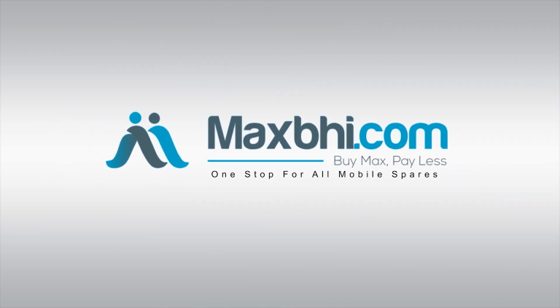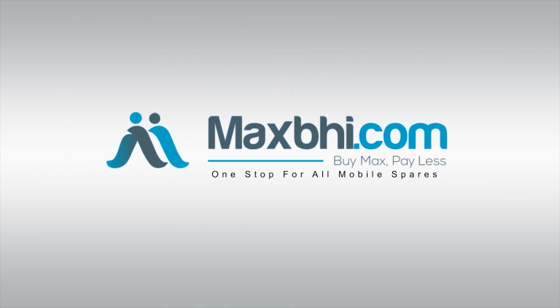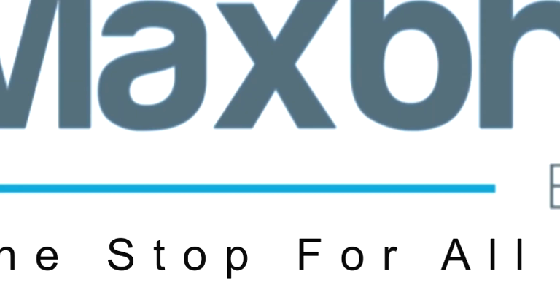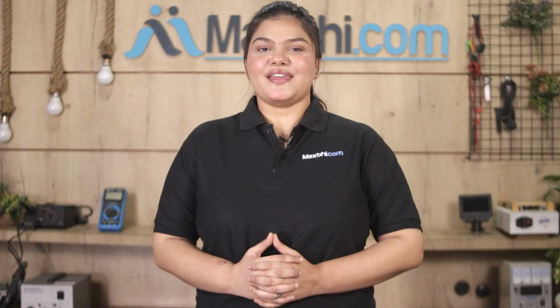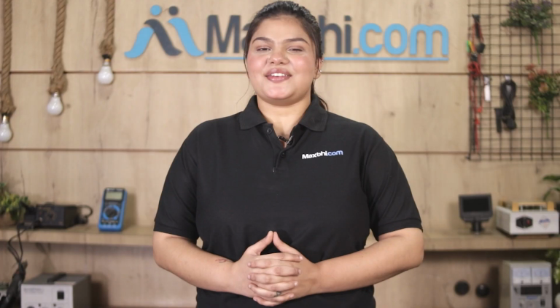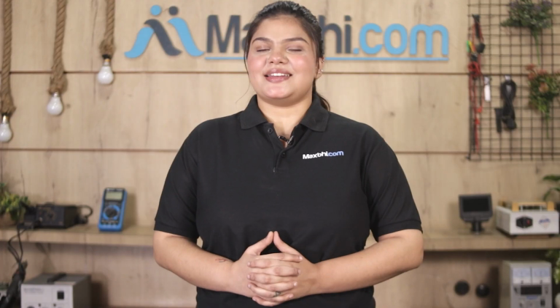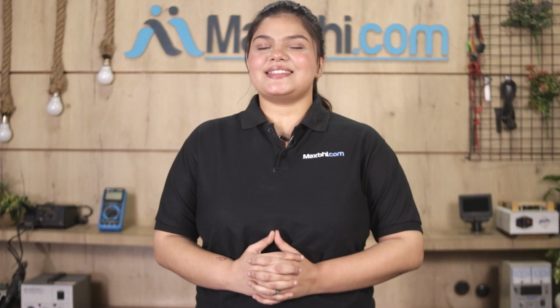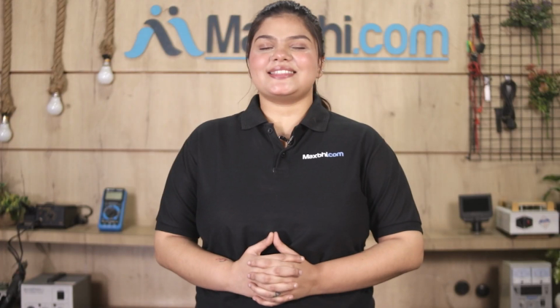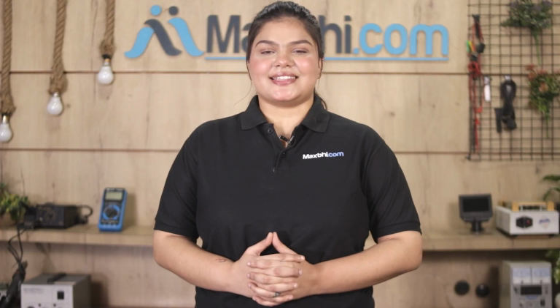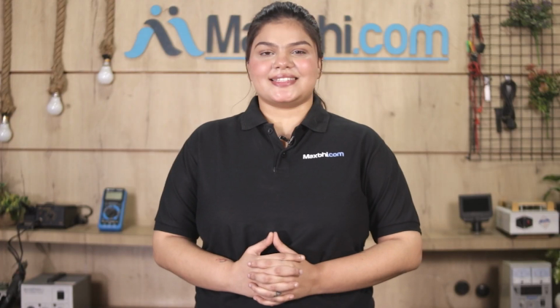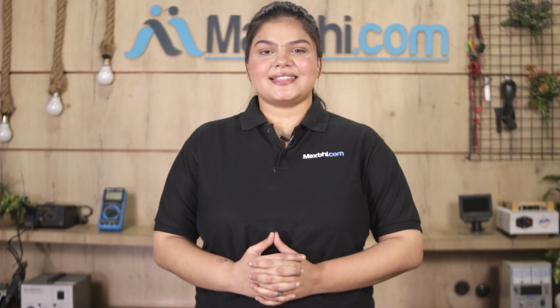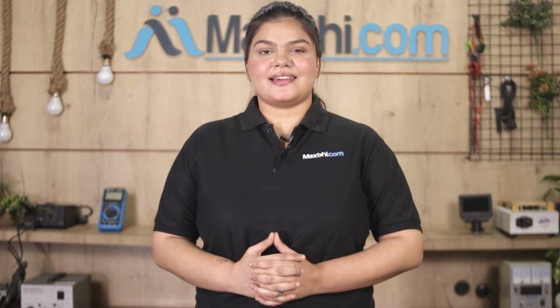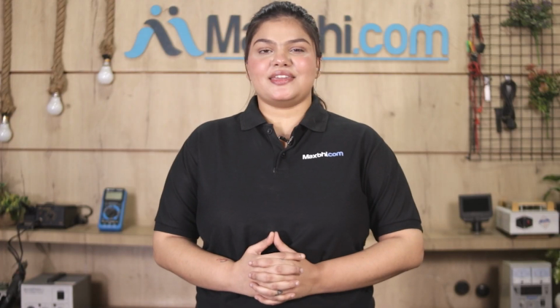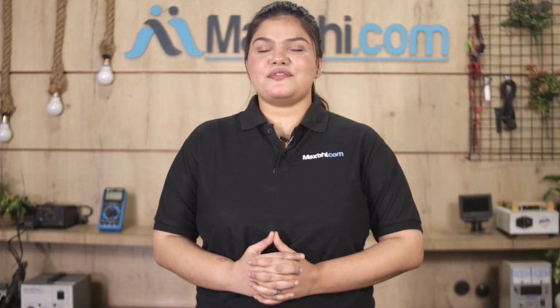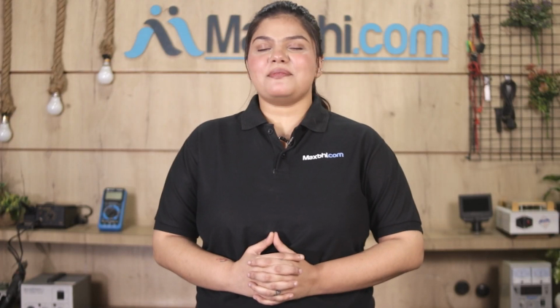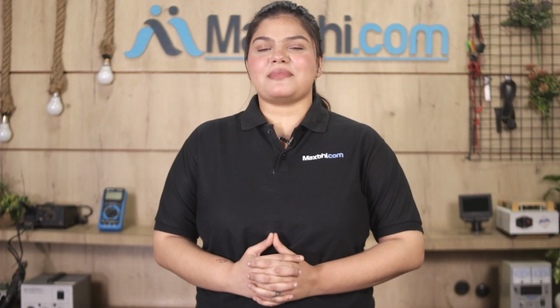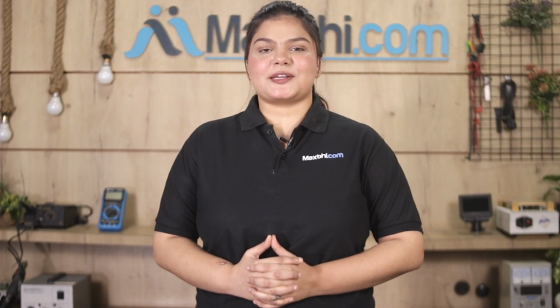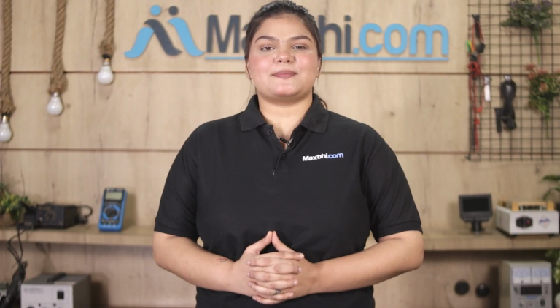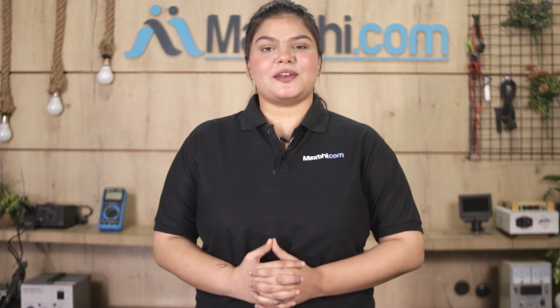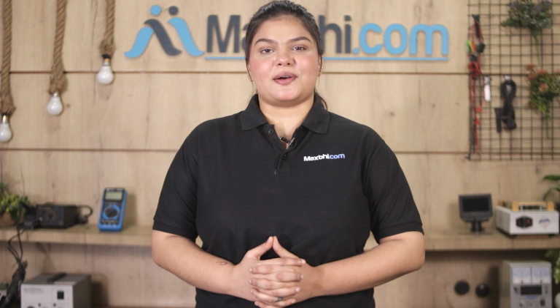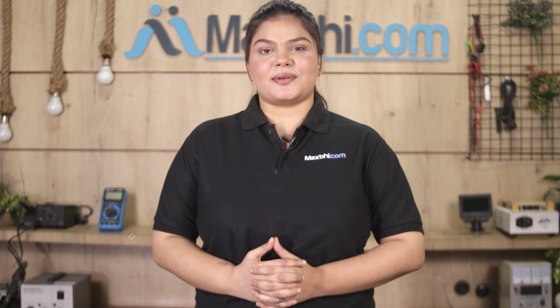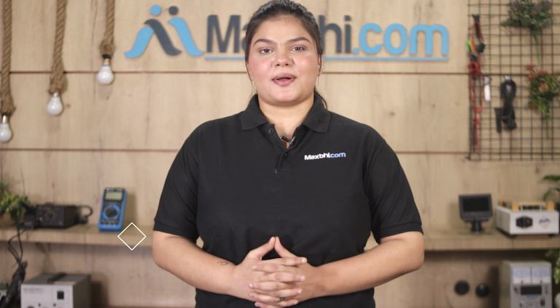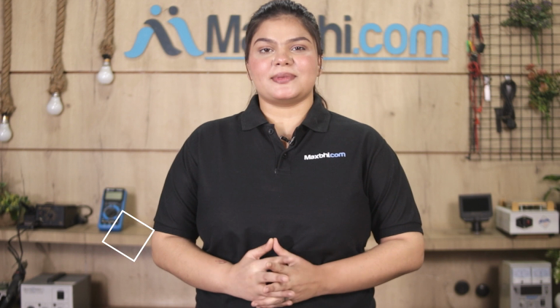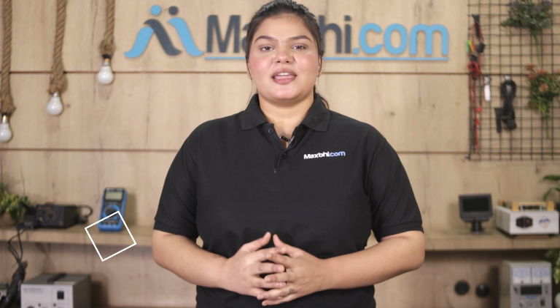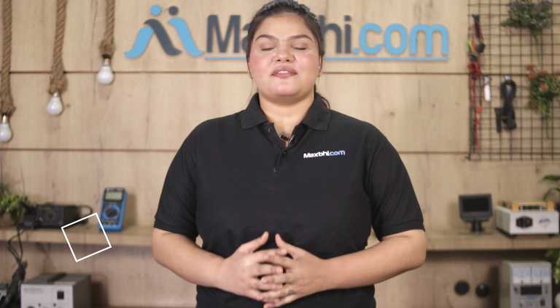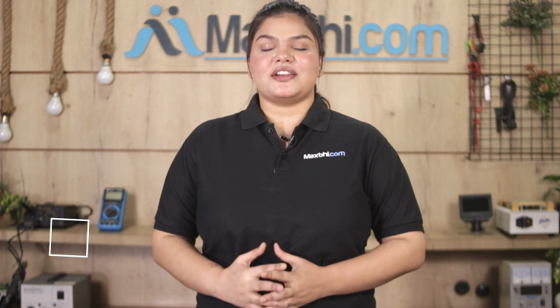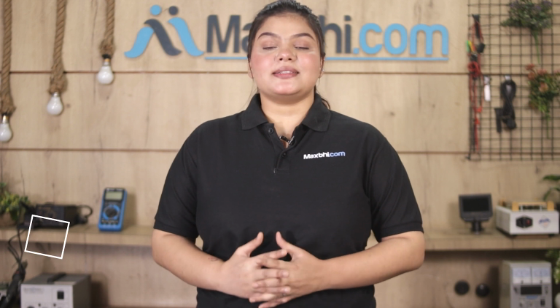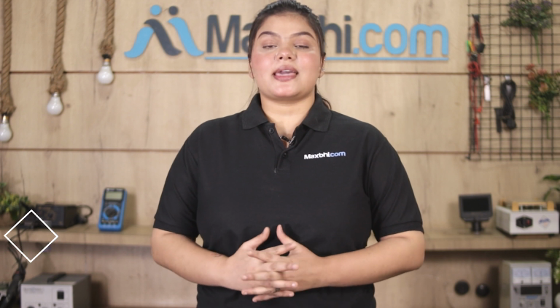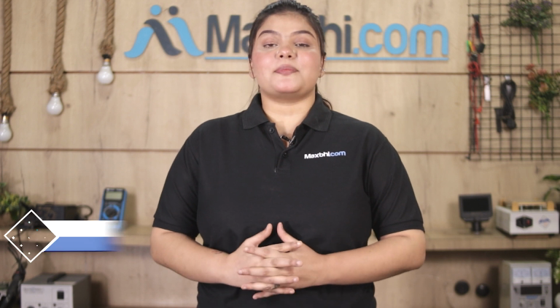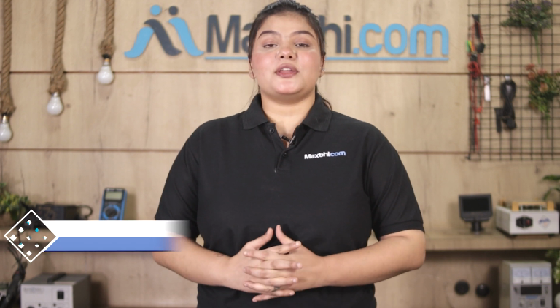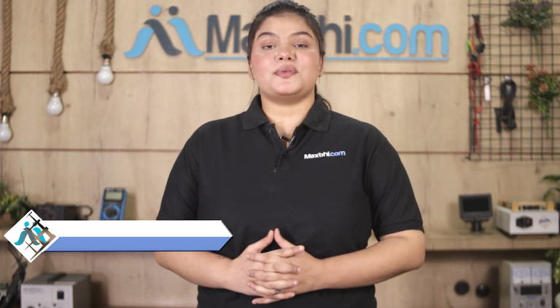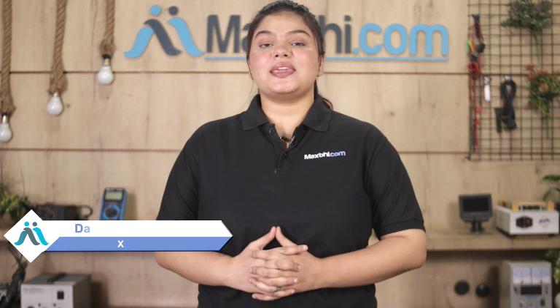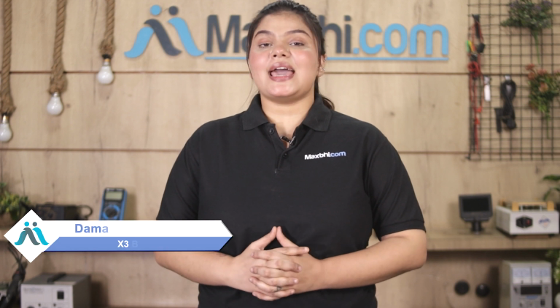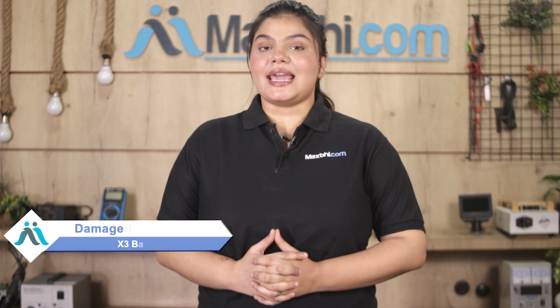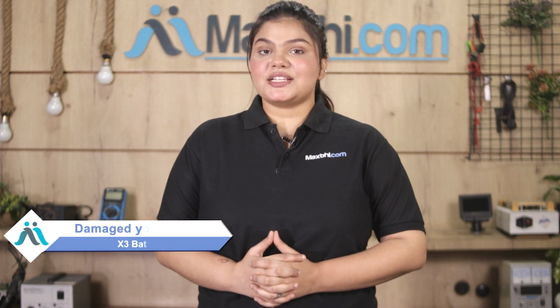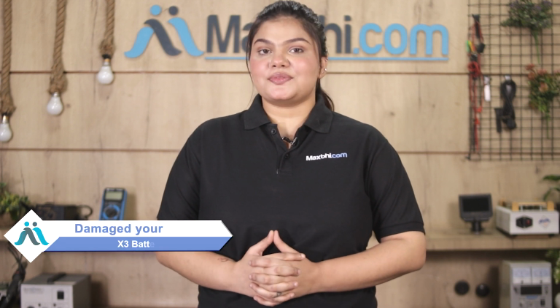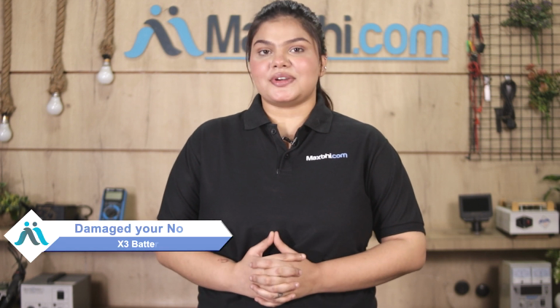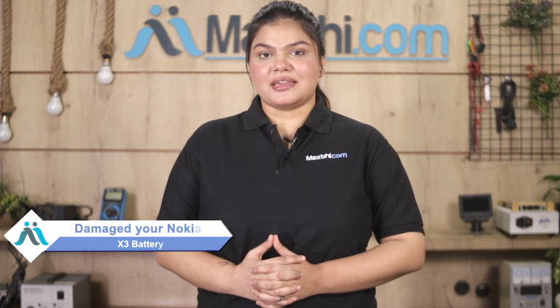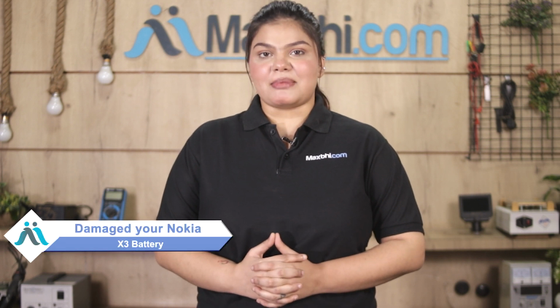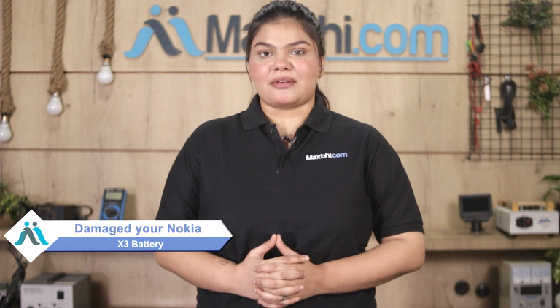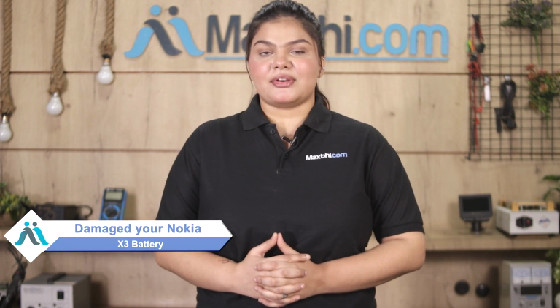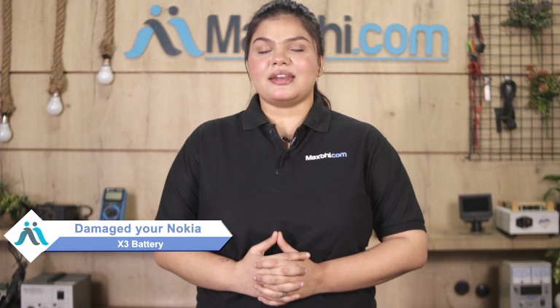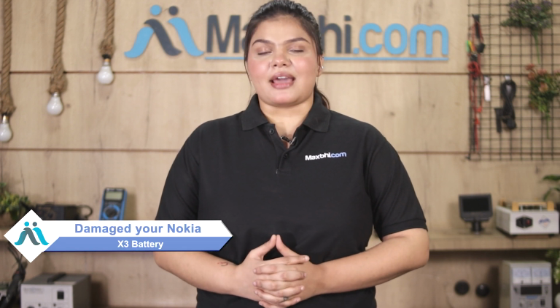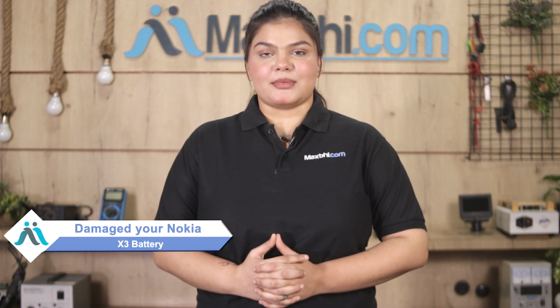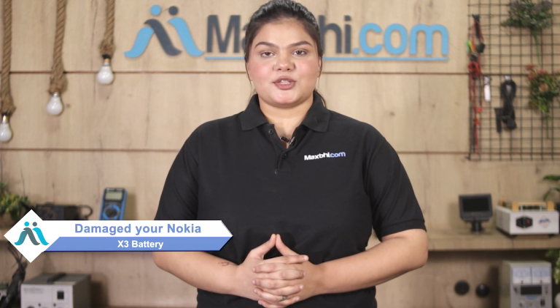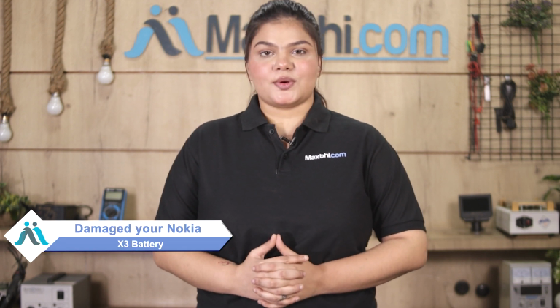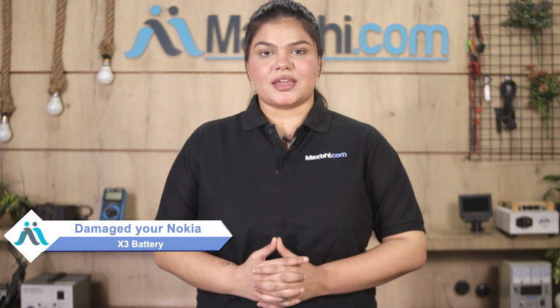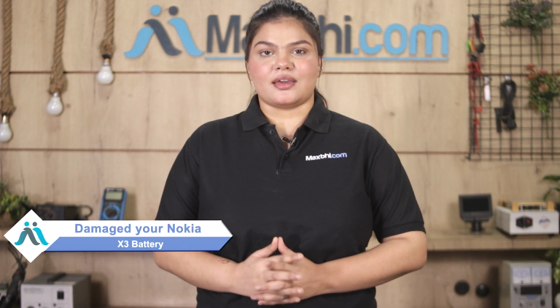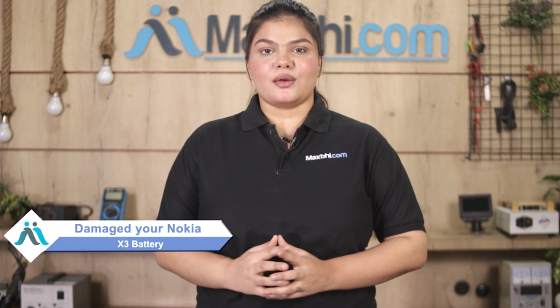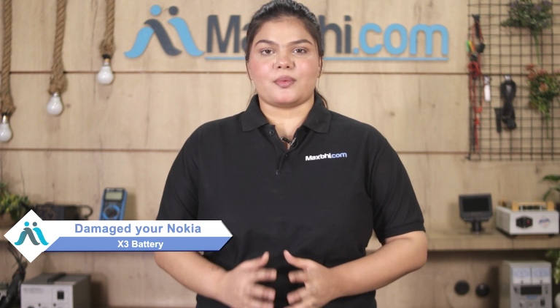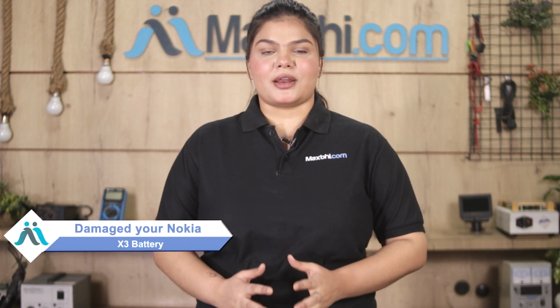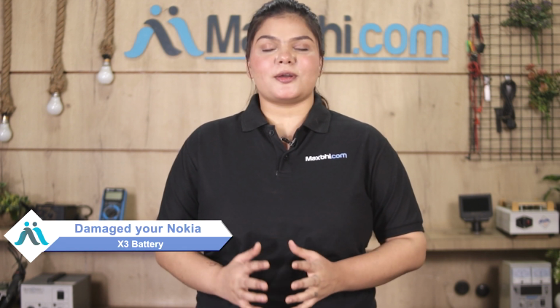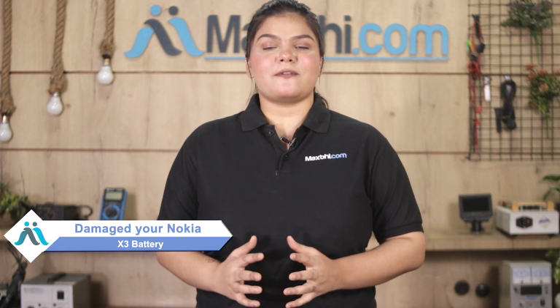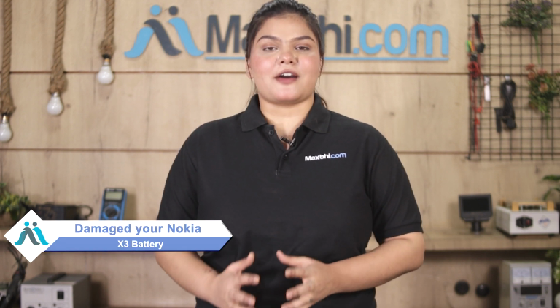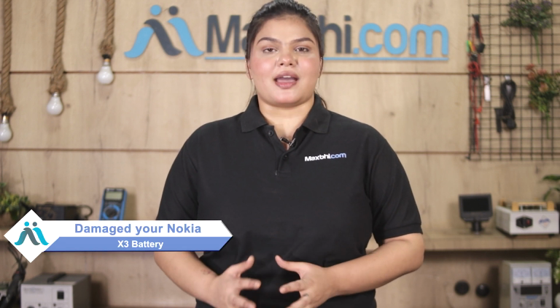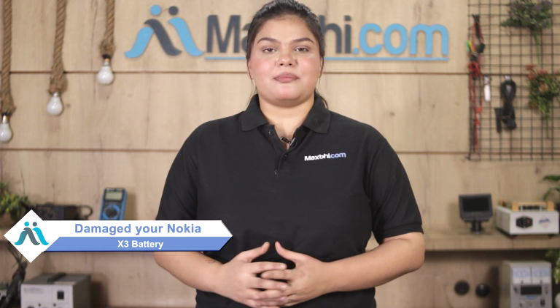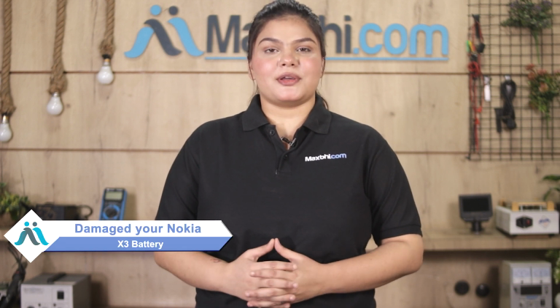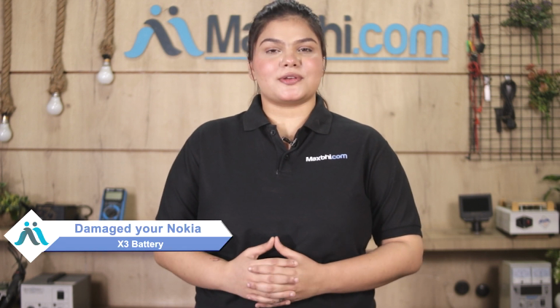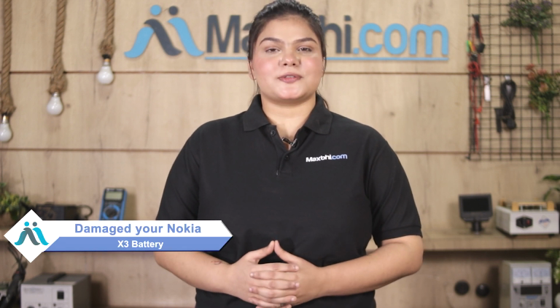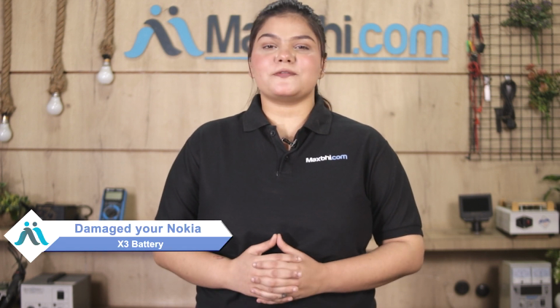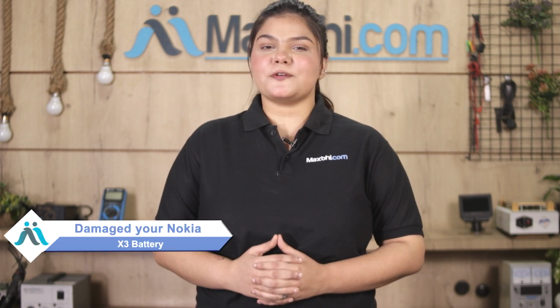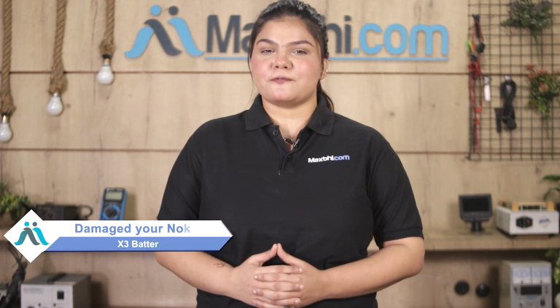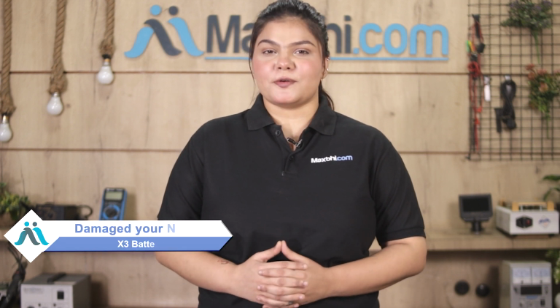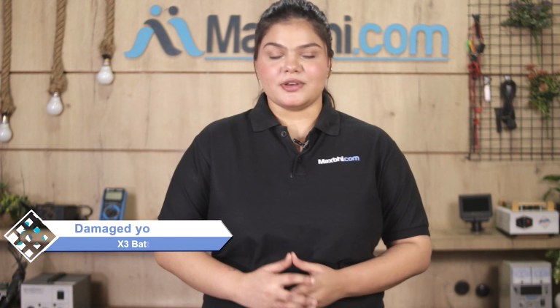Hi friends, this is Lucky from MaxP.com. Friends, is your Nokia X3 battery damaged? Are you worried about the high repair cost of your phone?